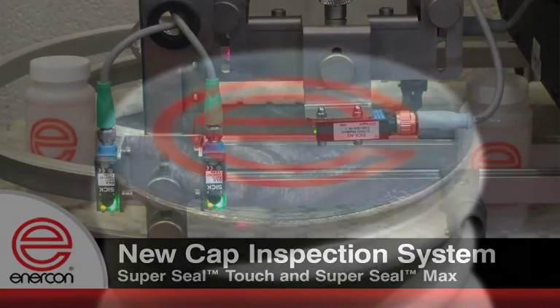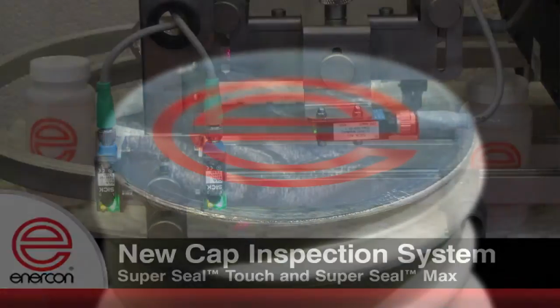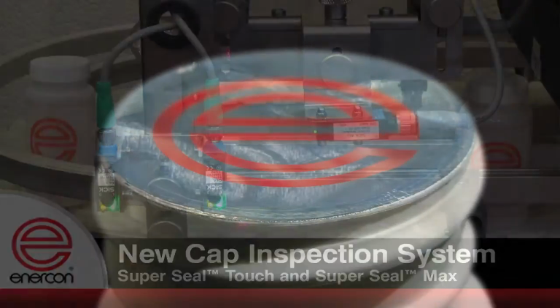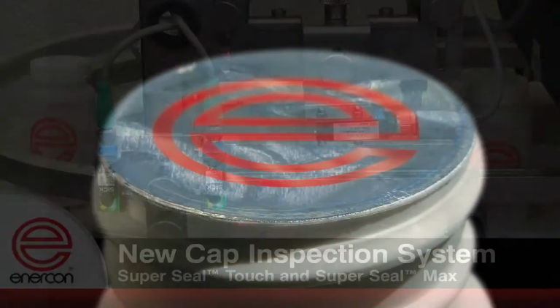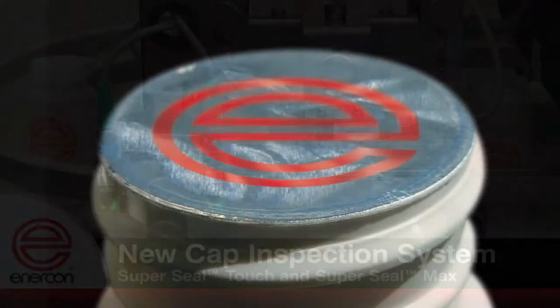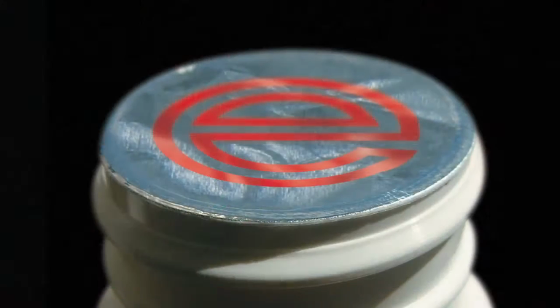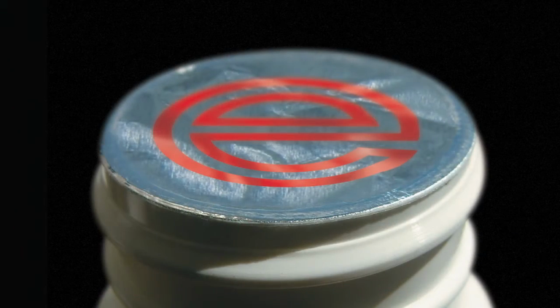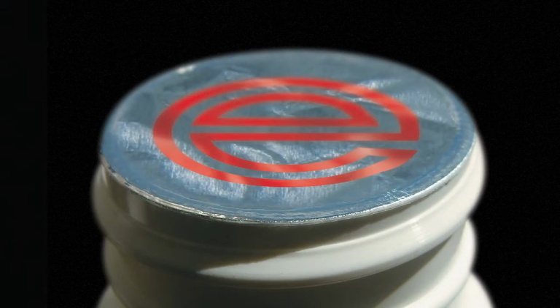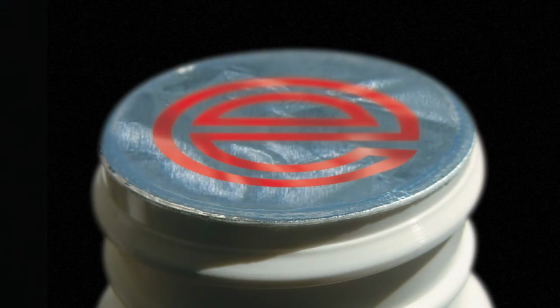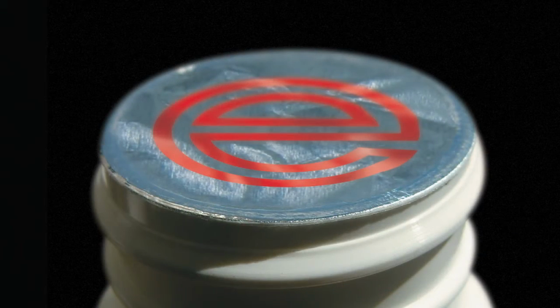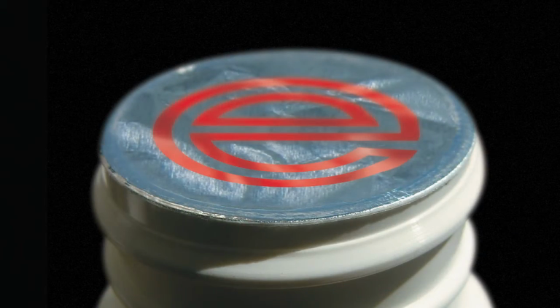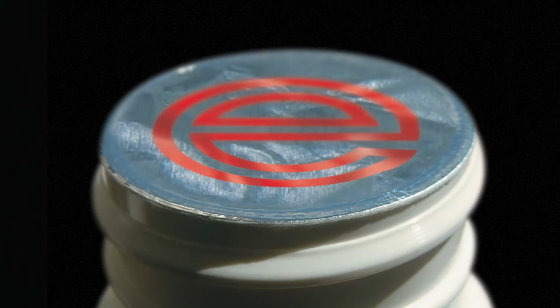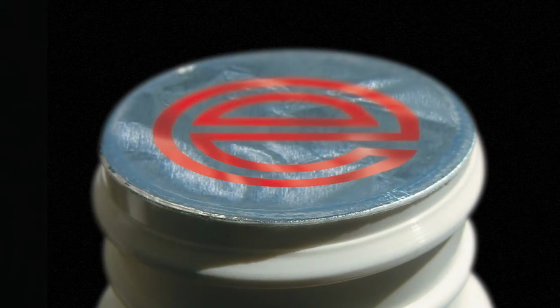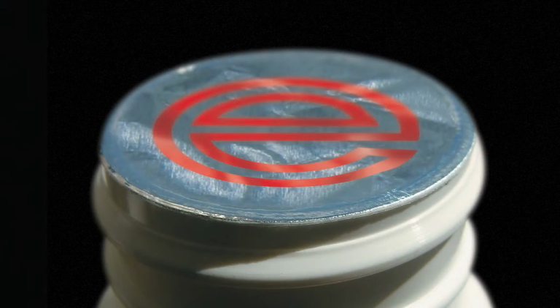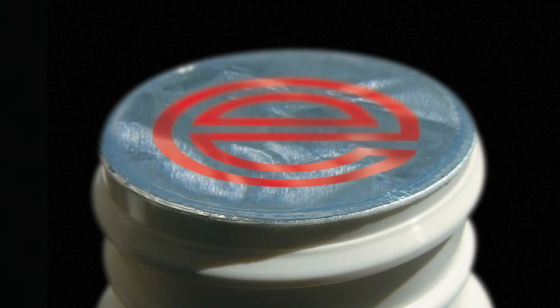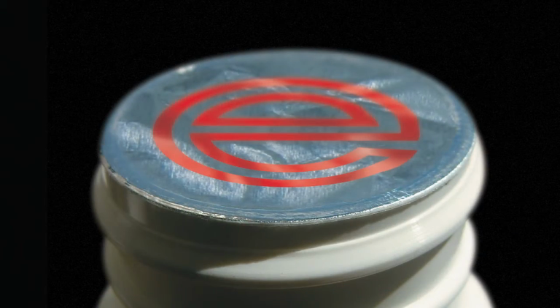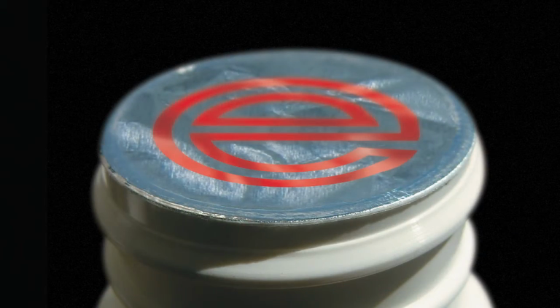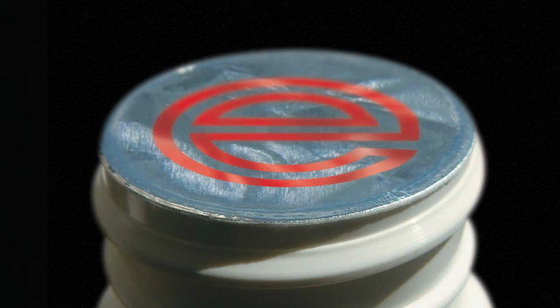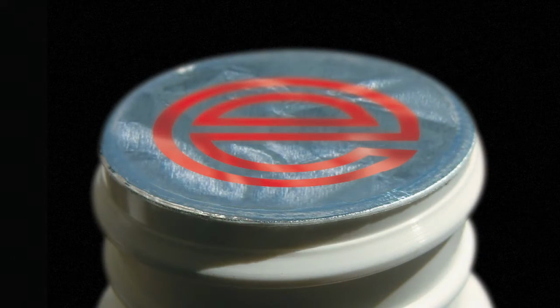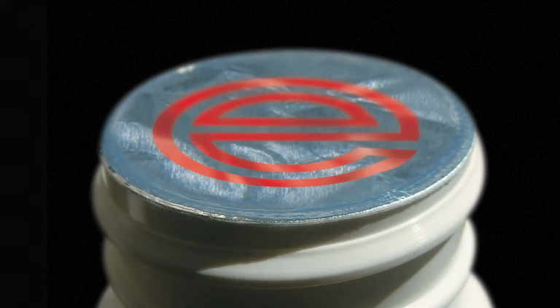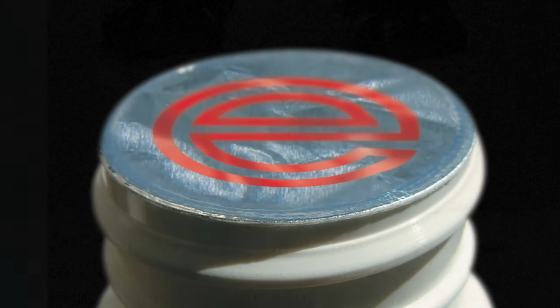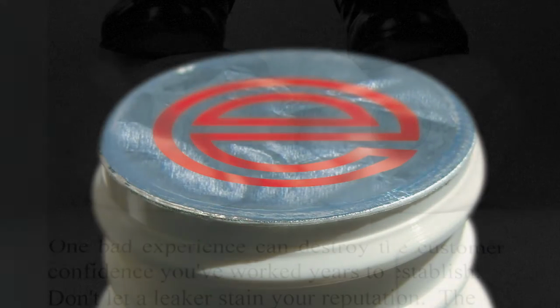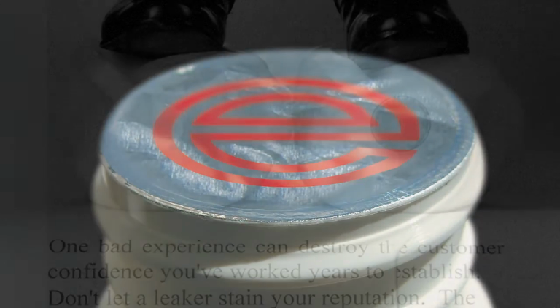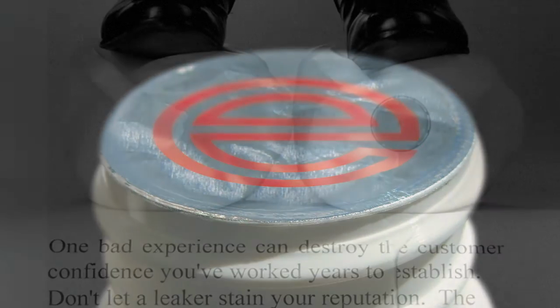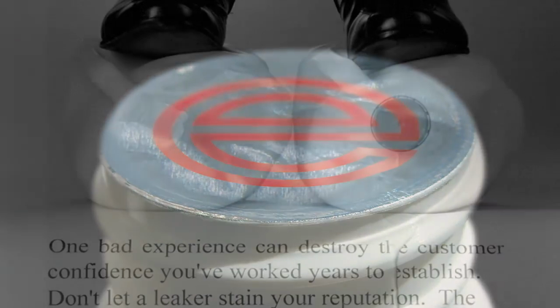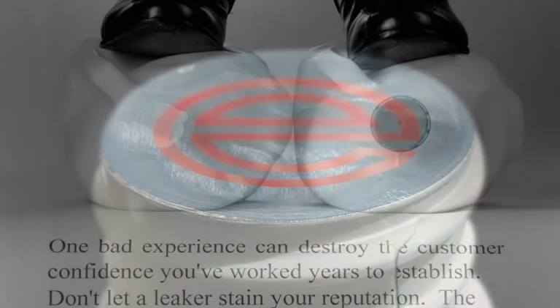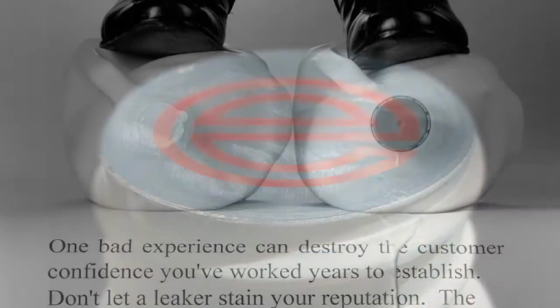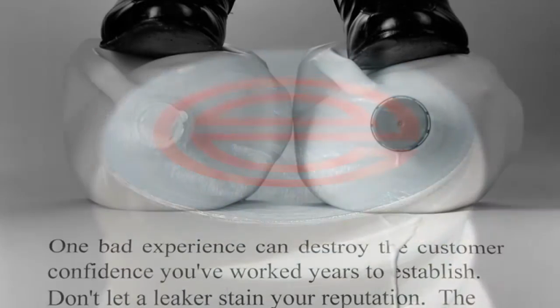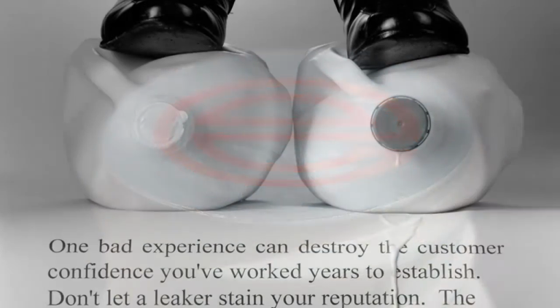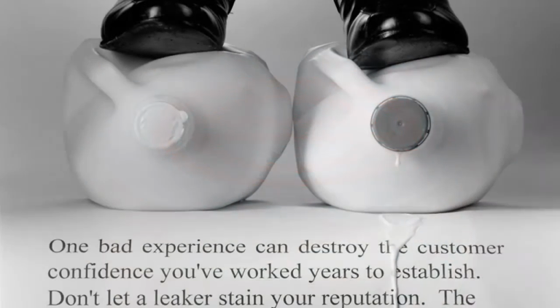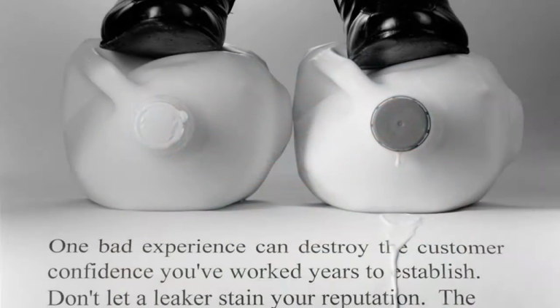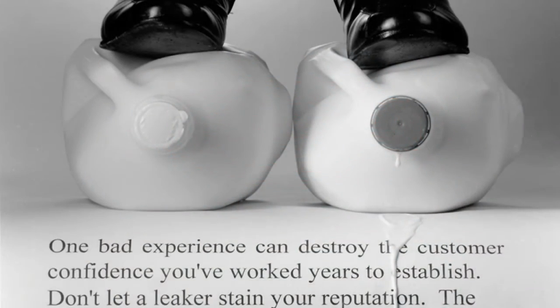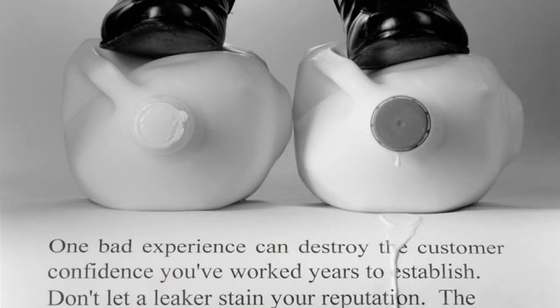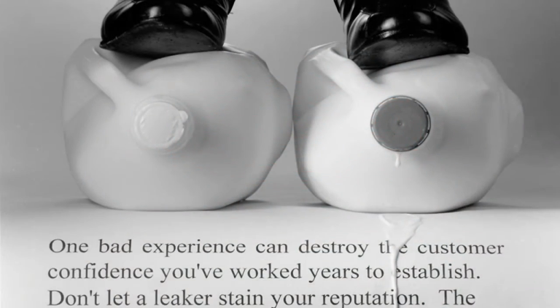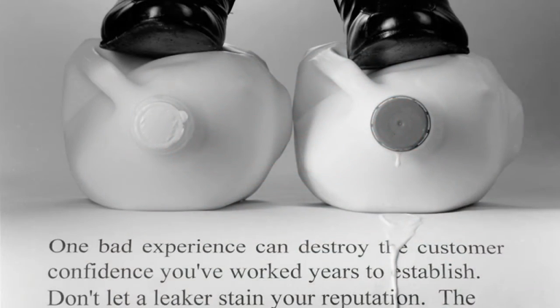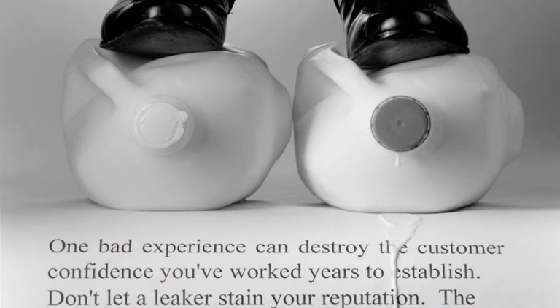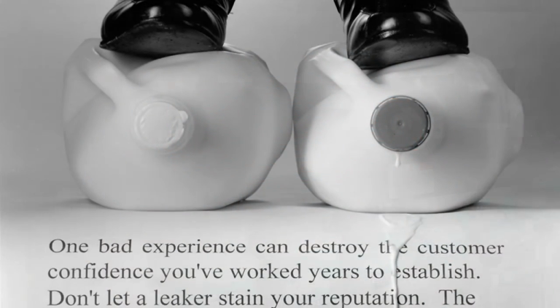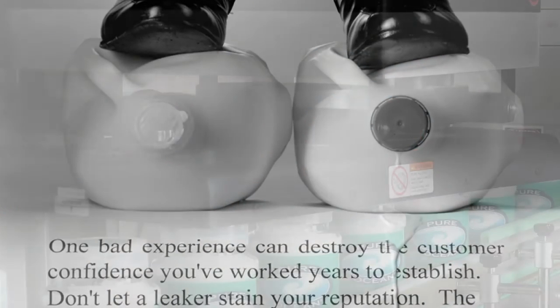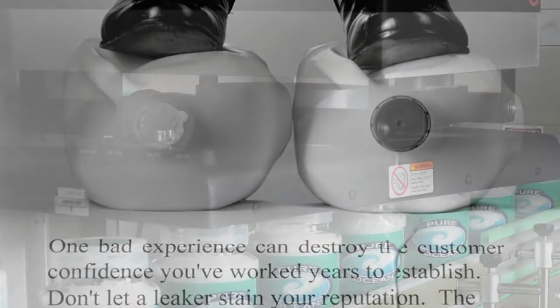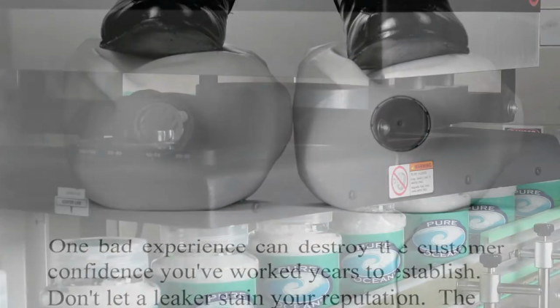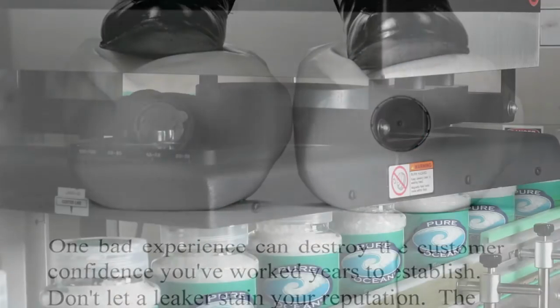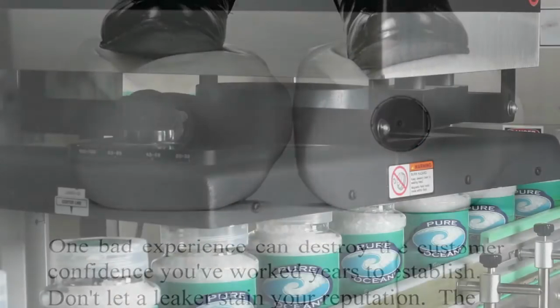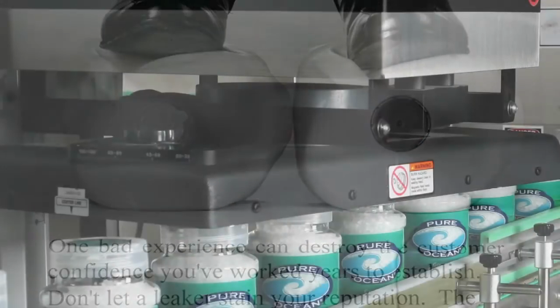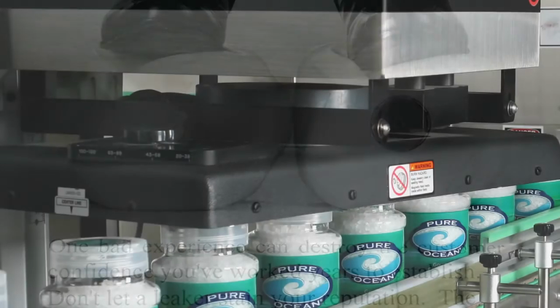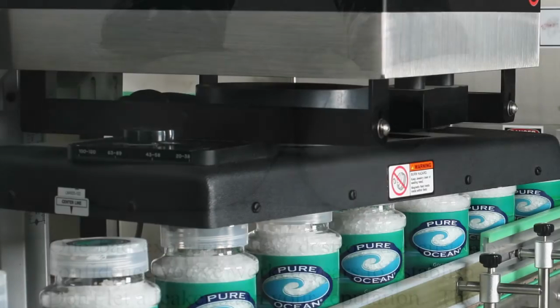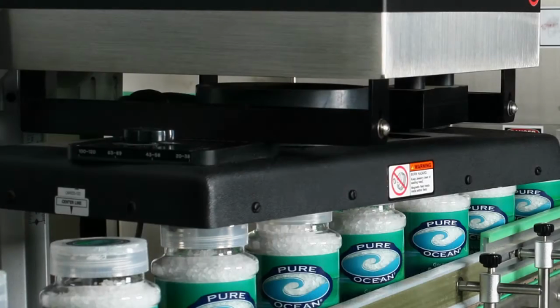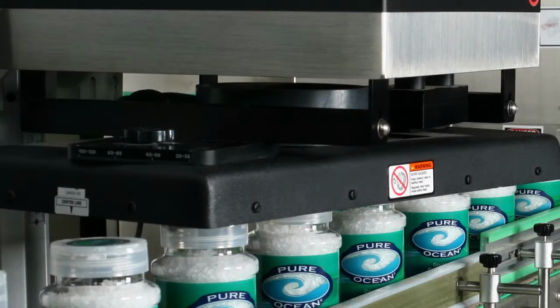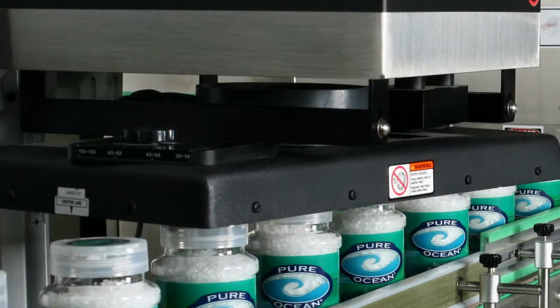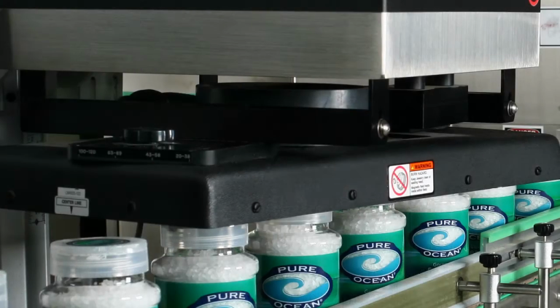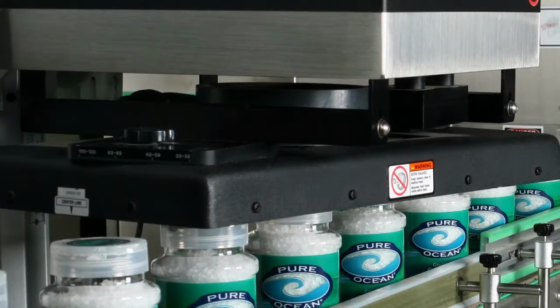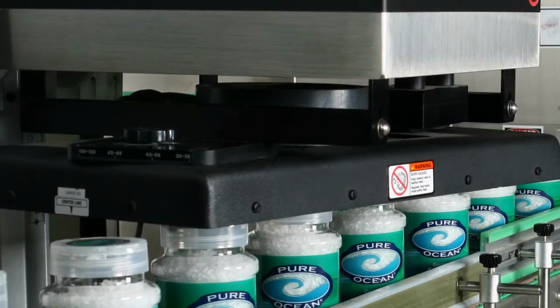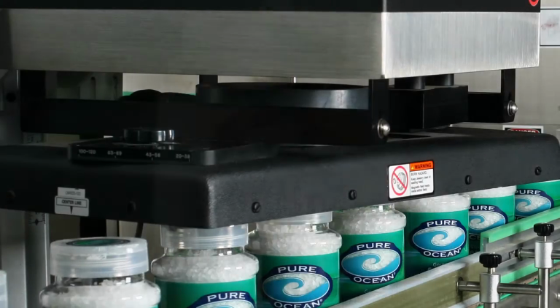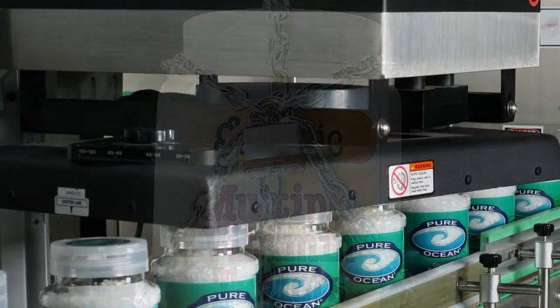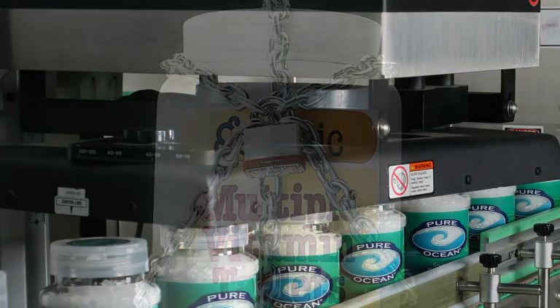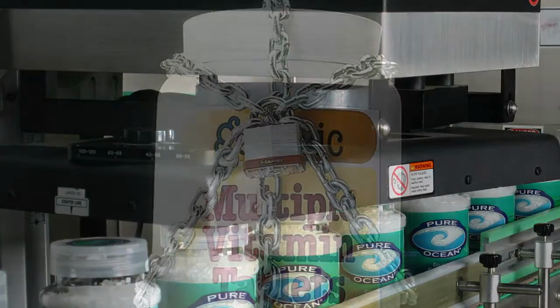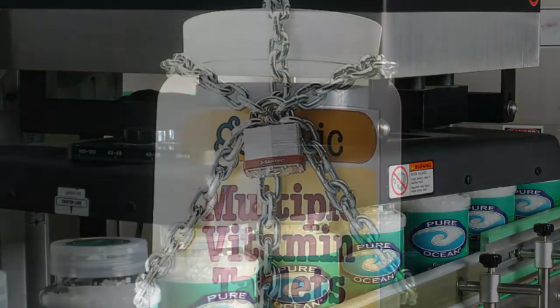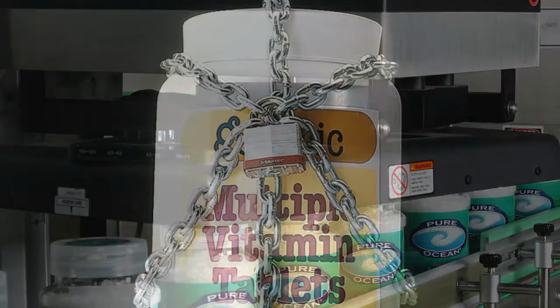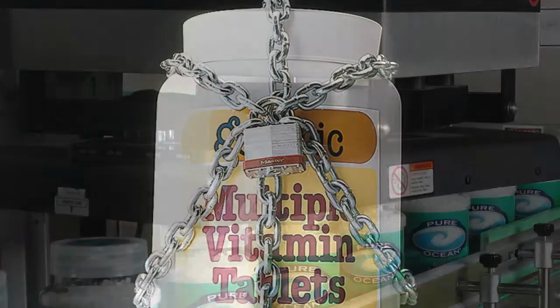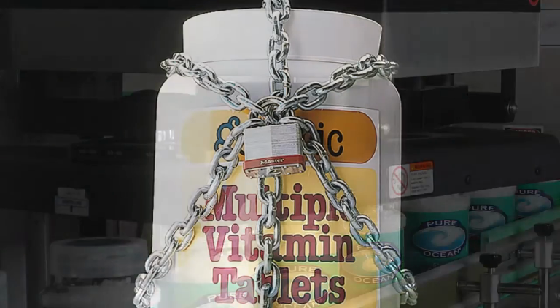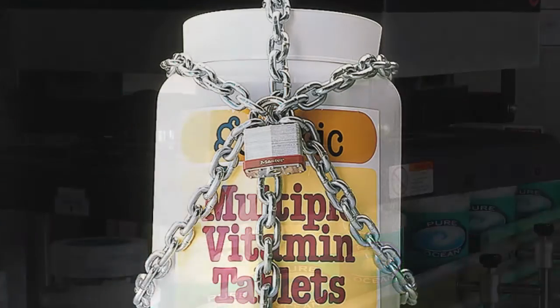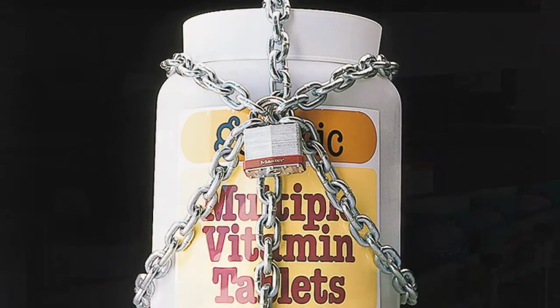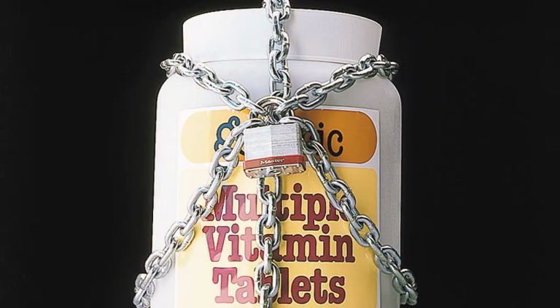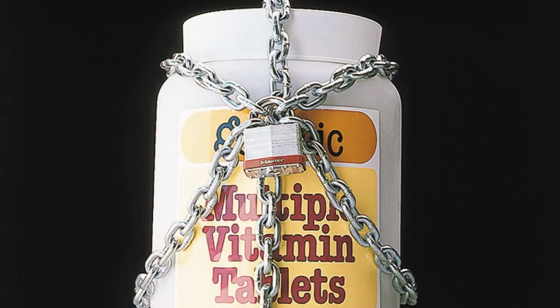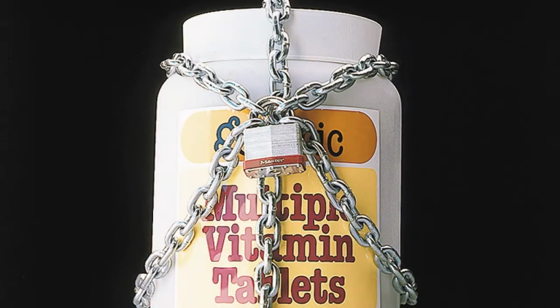When successfully applied, induction seals prevent your products from leaking, preserve your product's freshness, and provide tamper evidence.